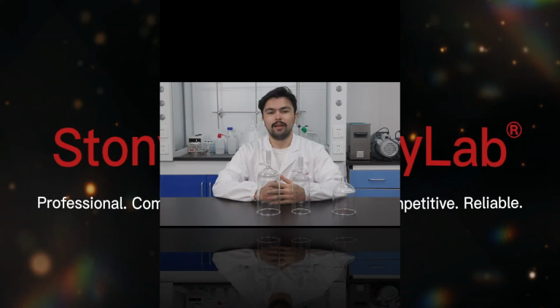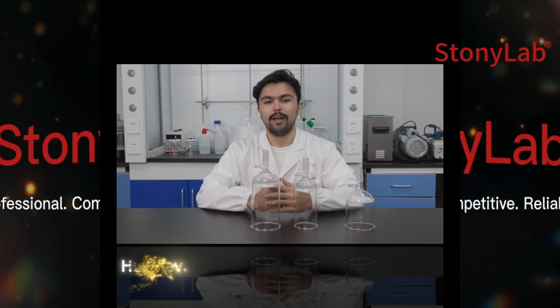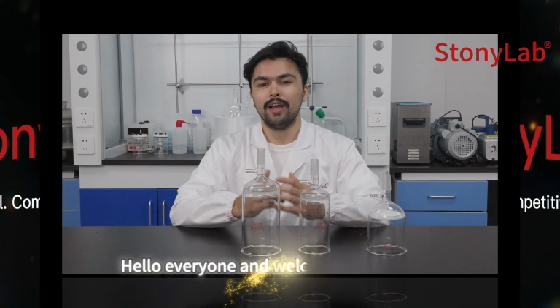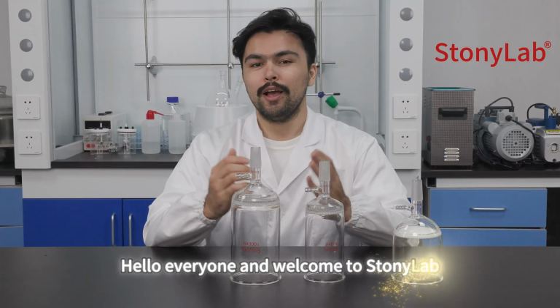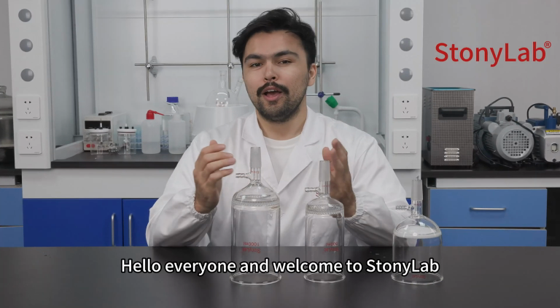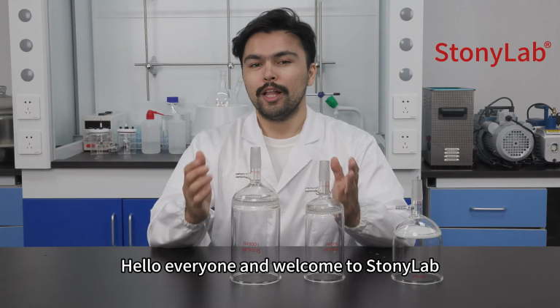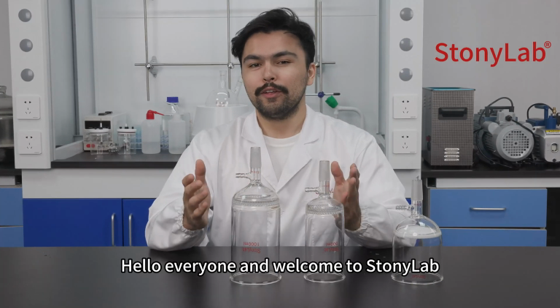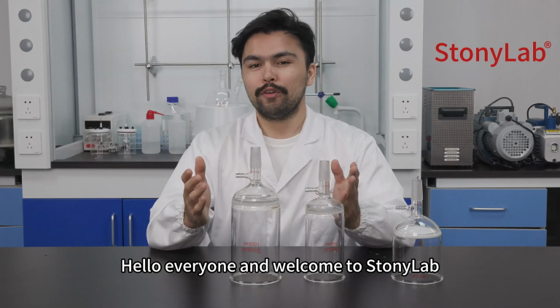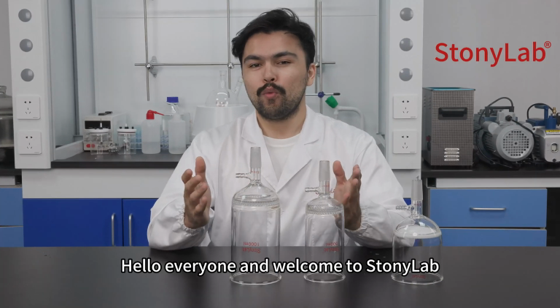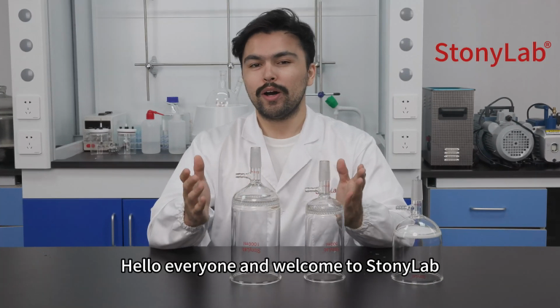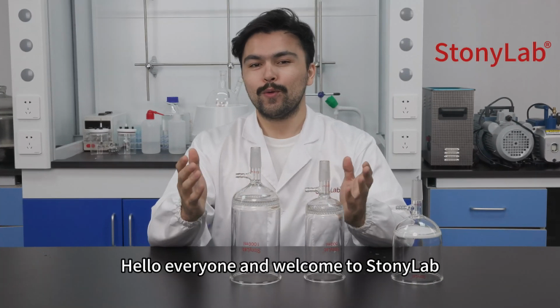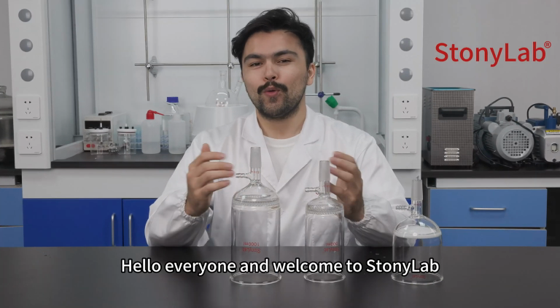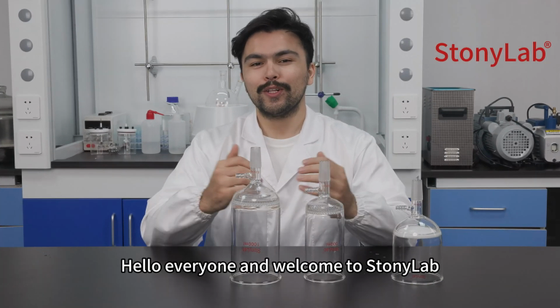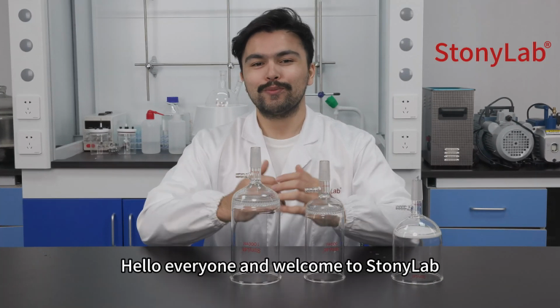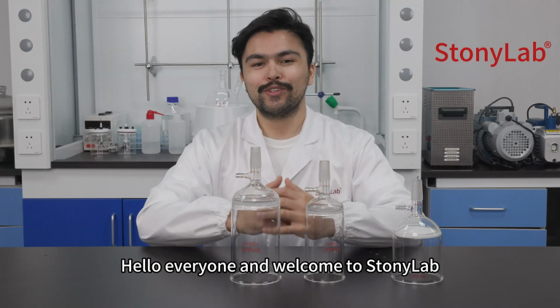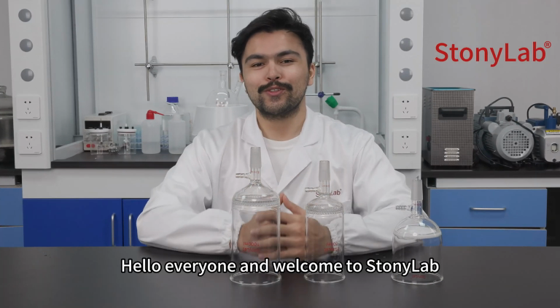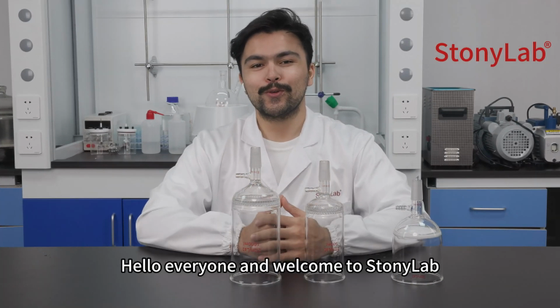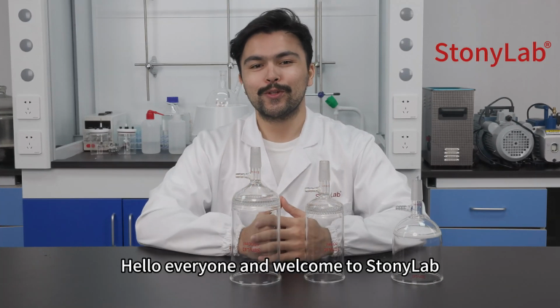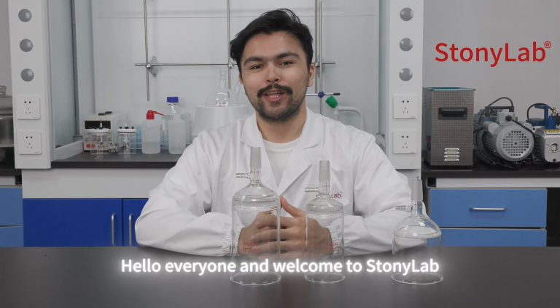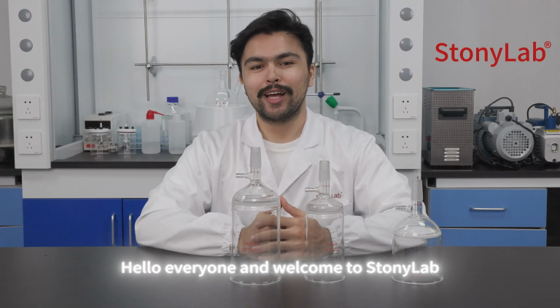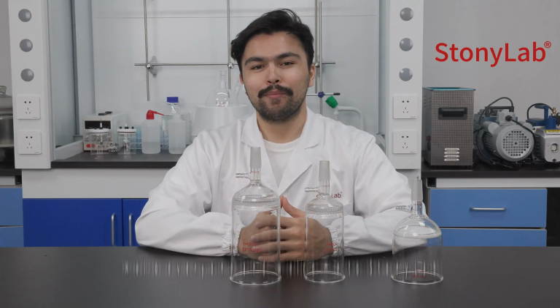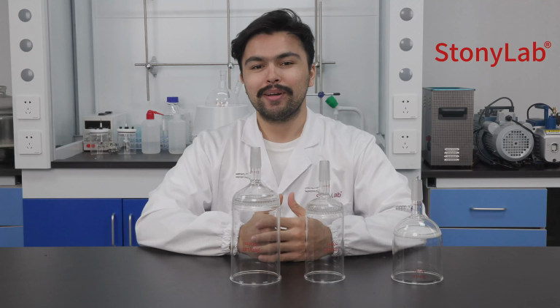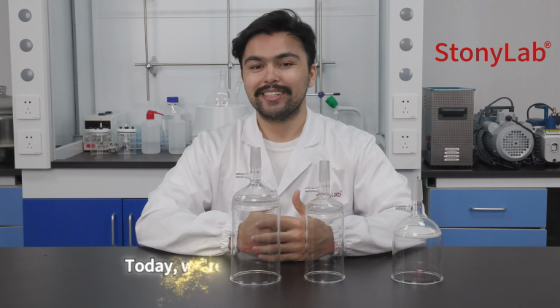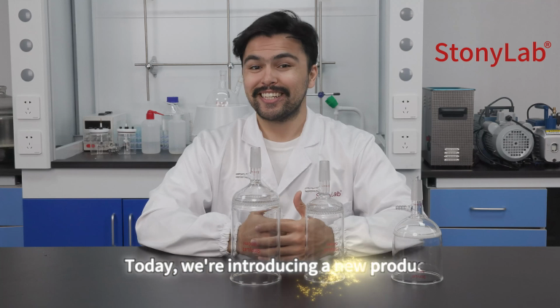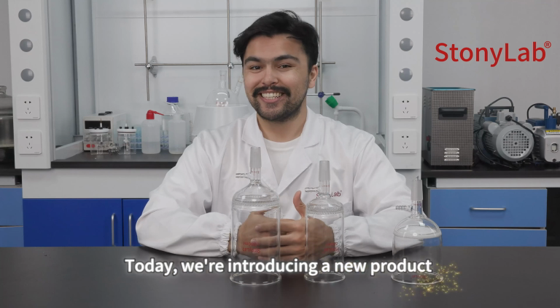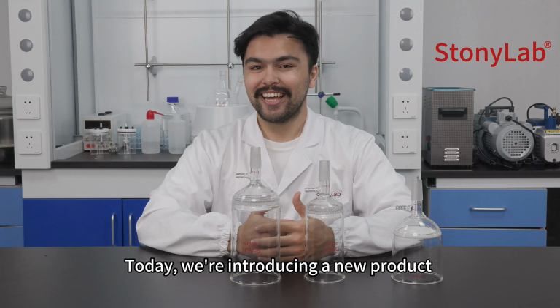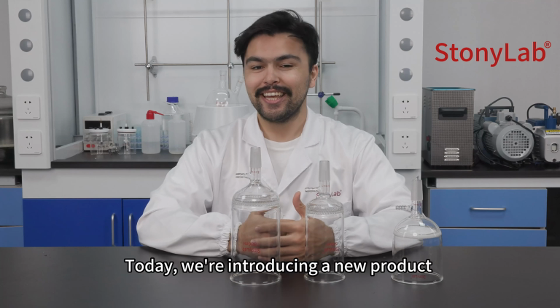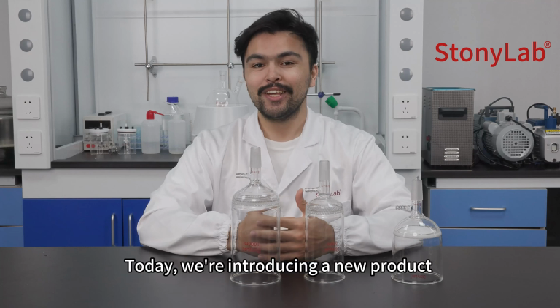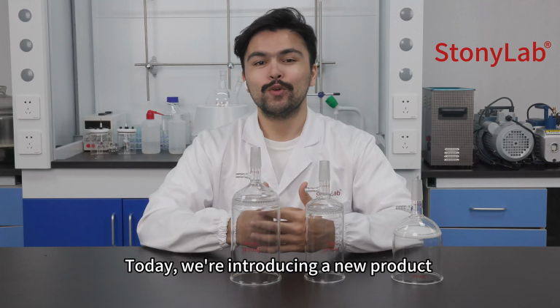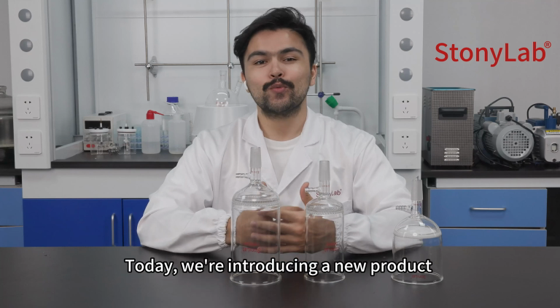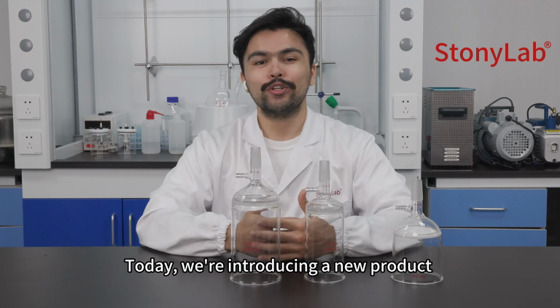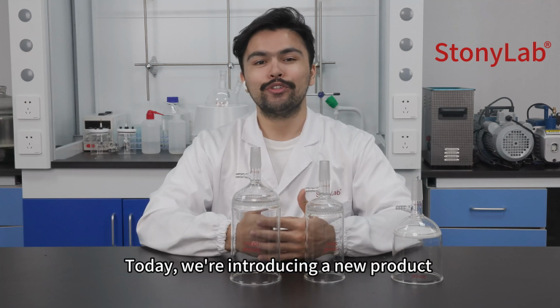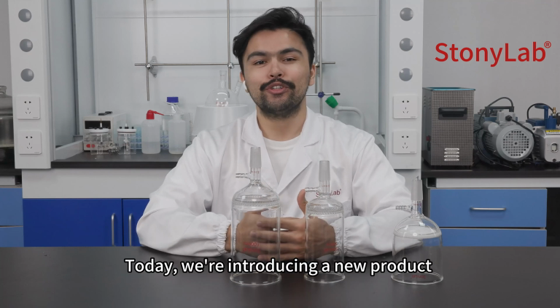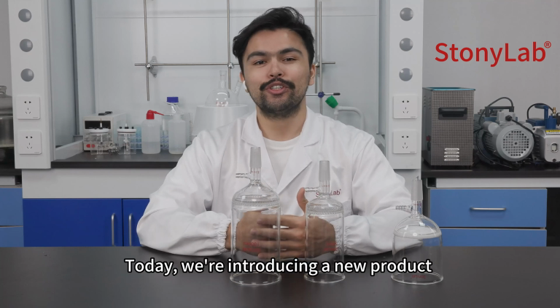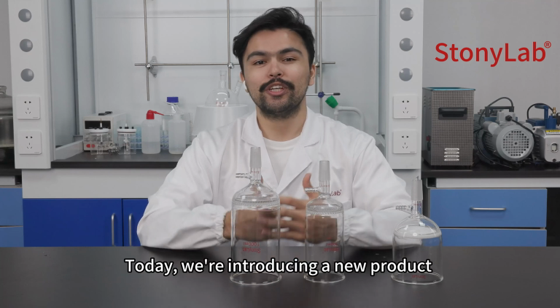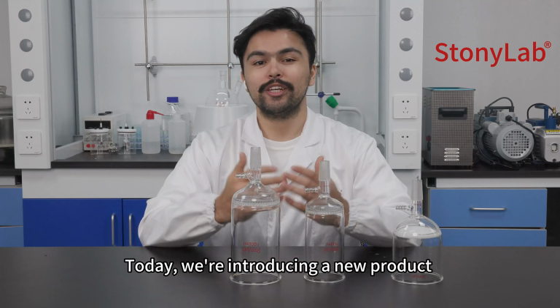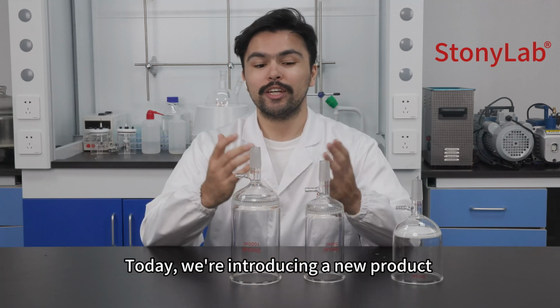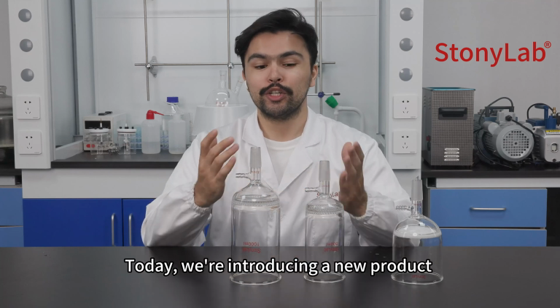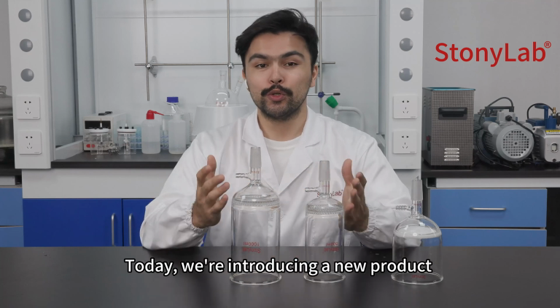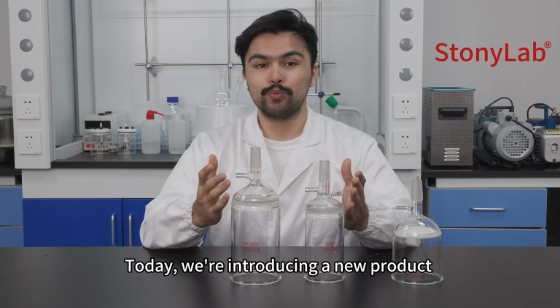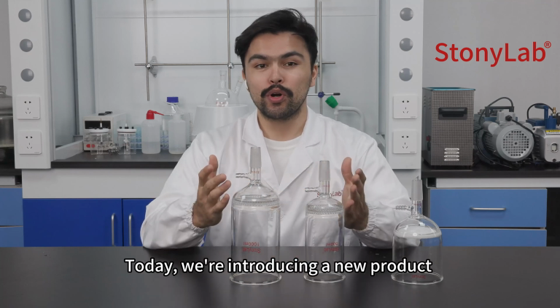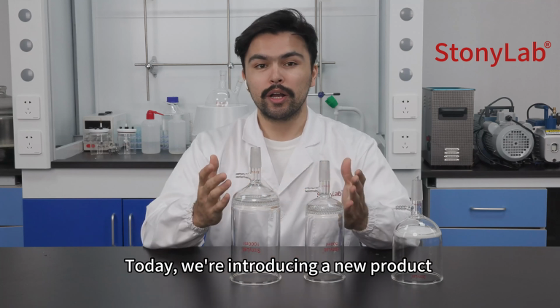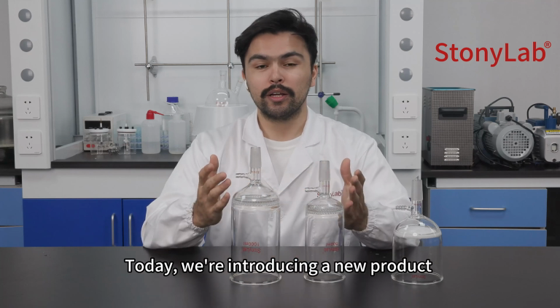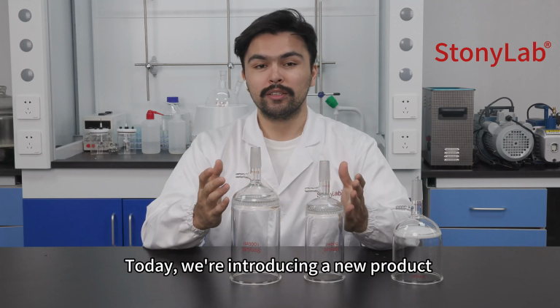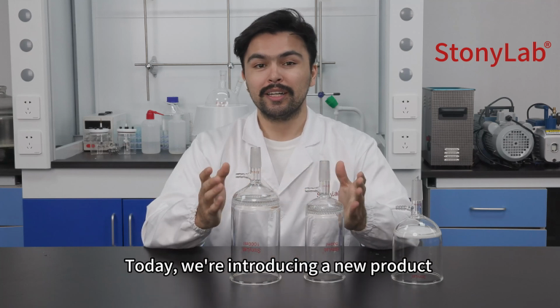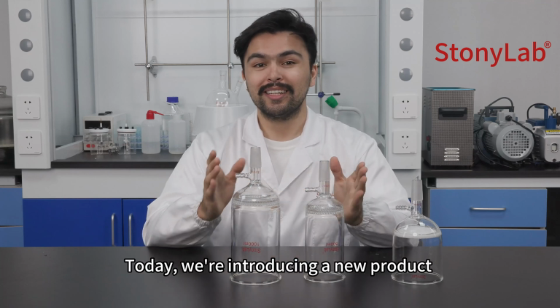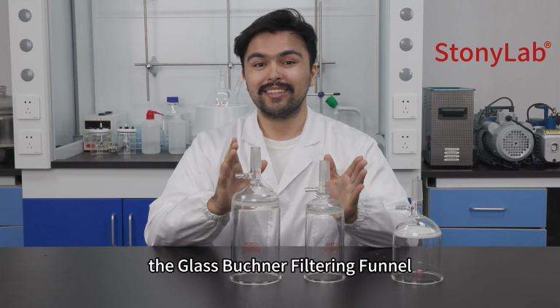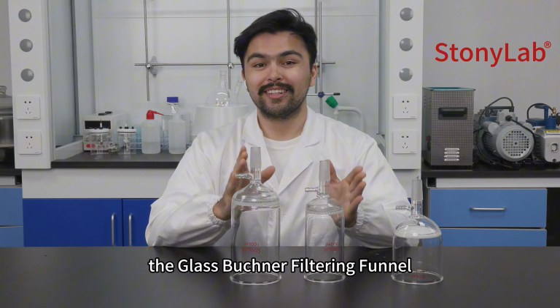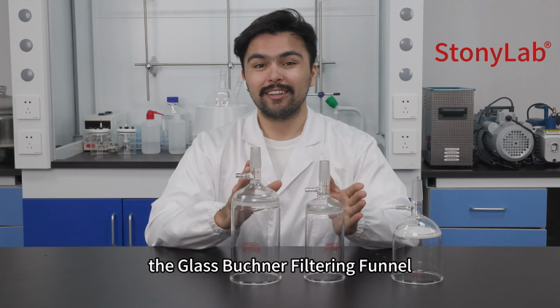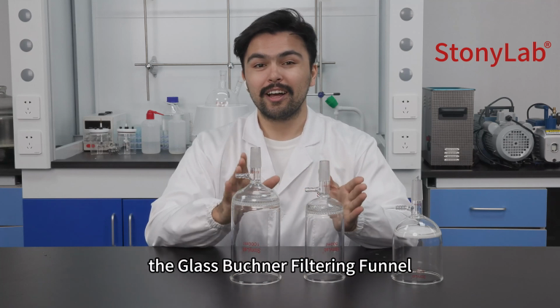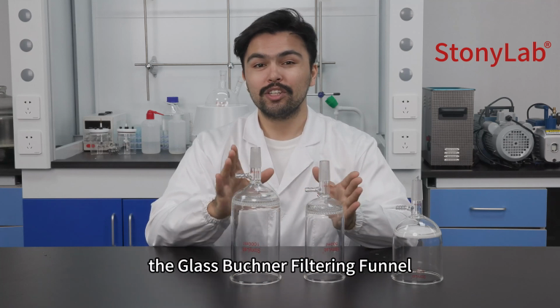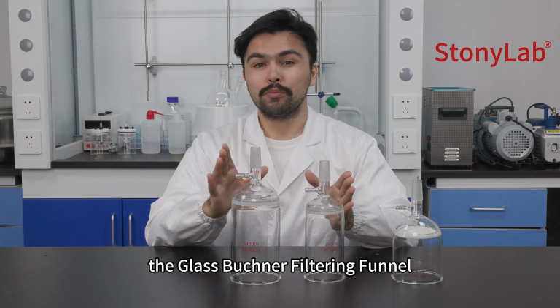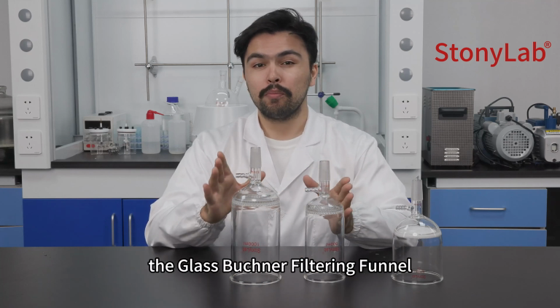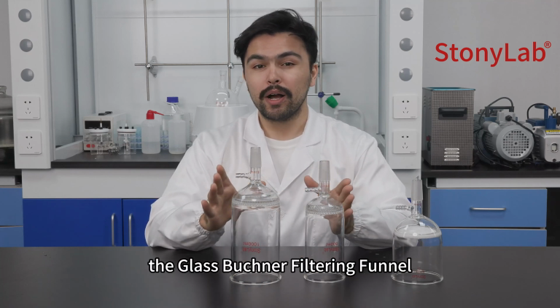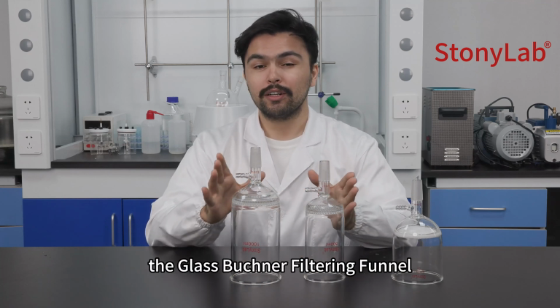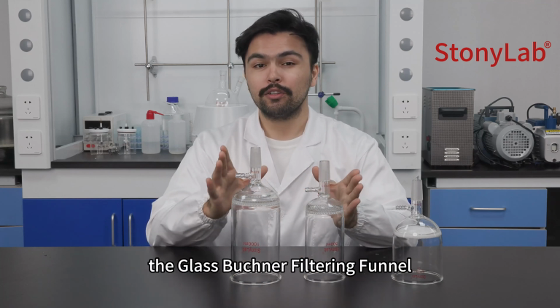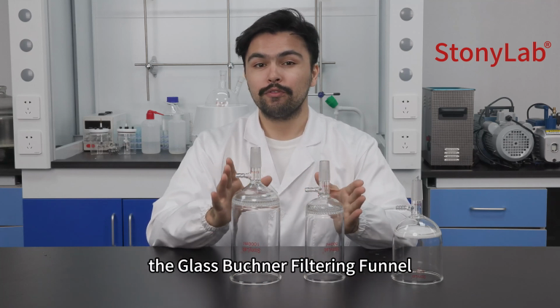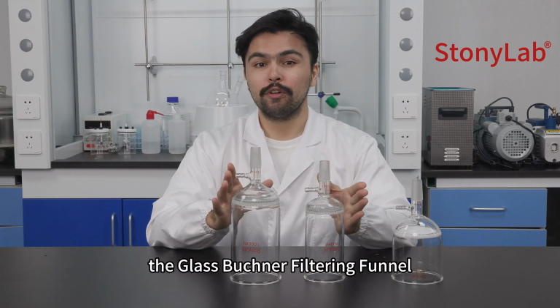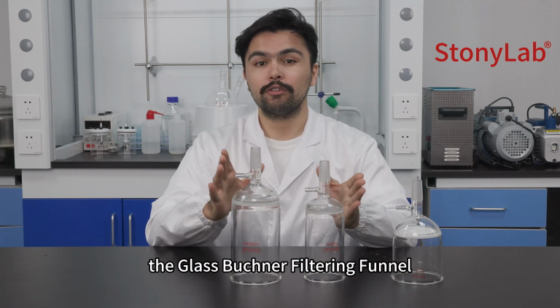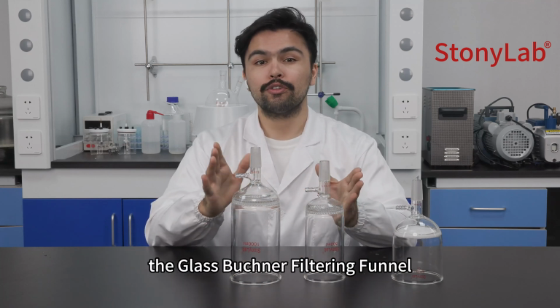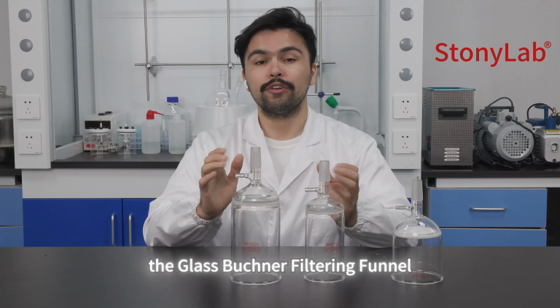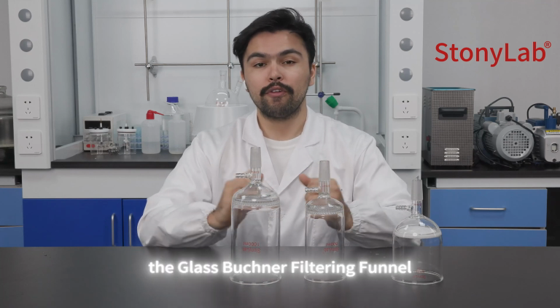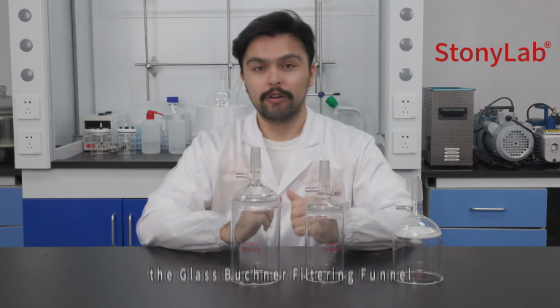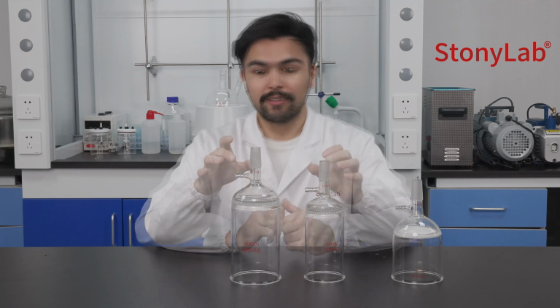Hello everyone and welcome to Stonyalab. Today we're introducing a new product: the glass Büchner filtering funnel.